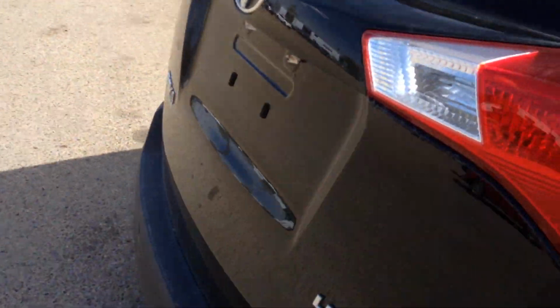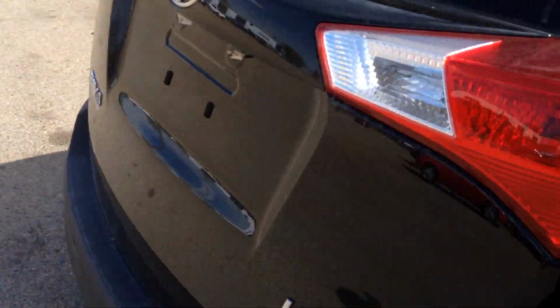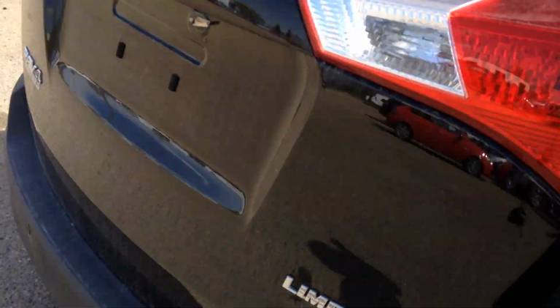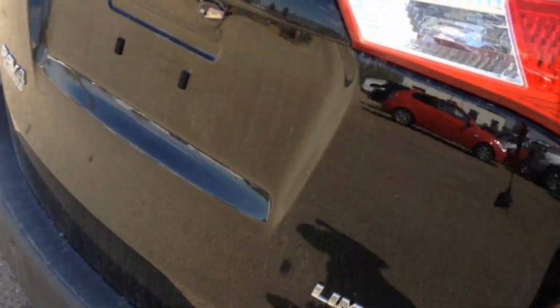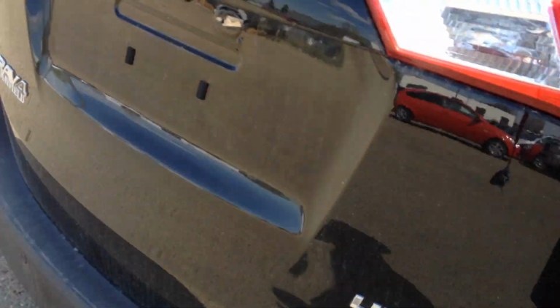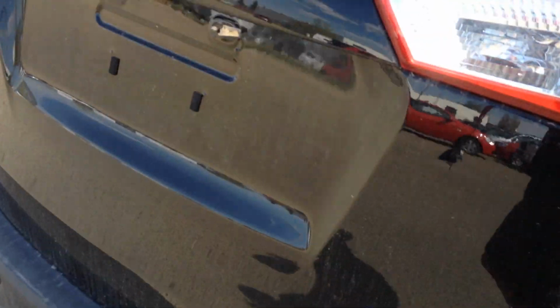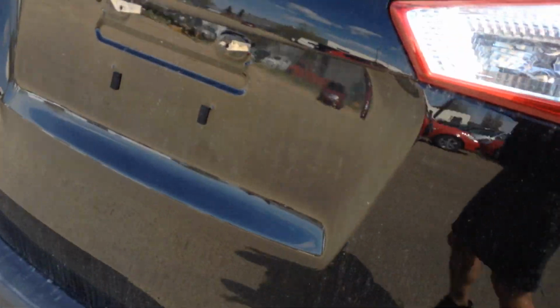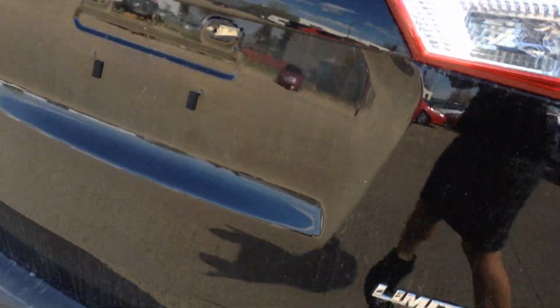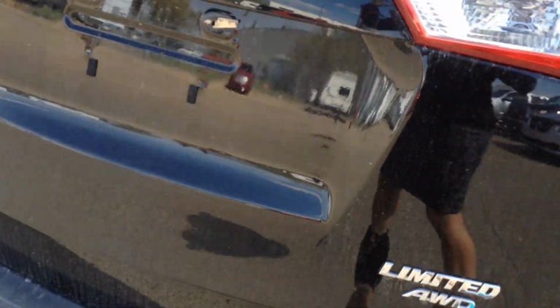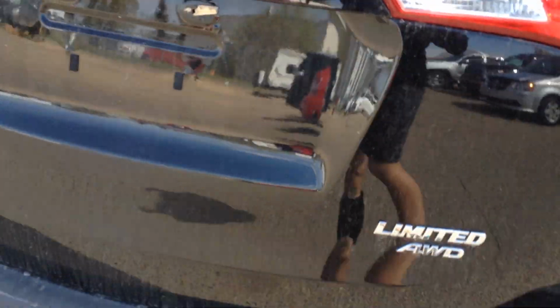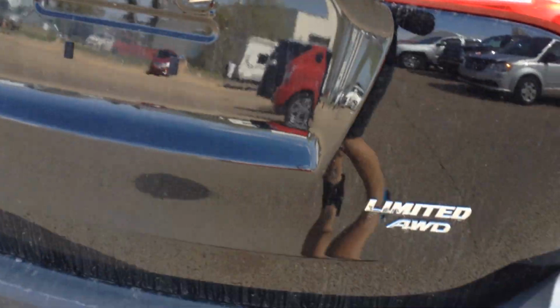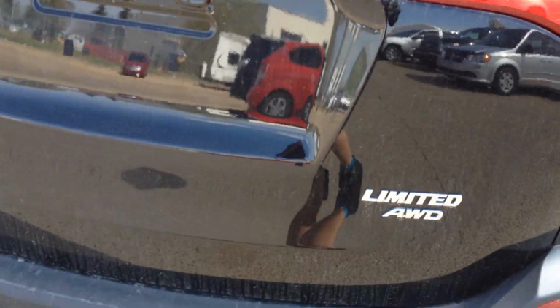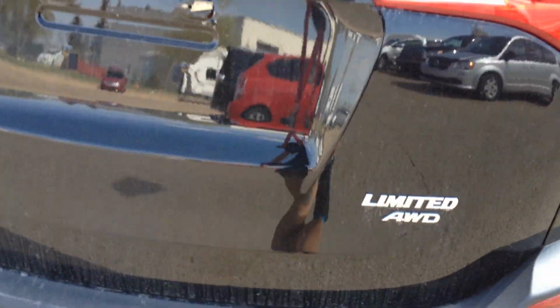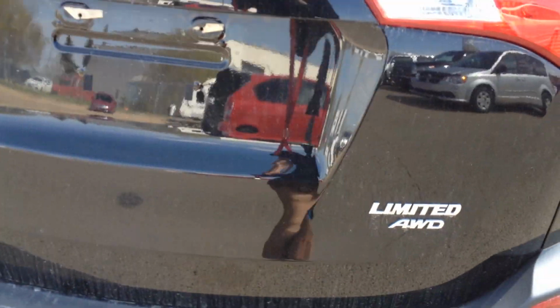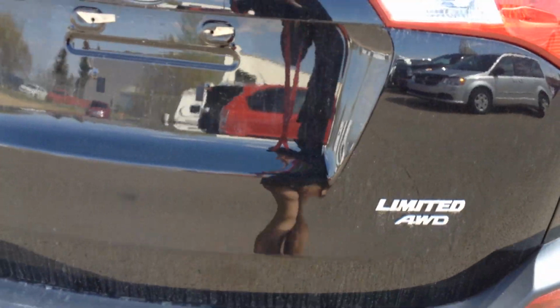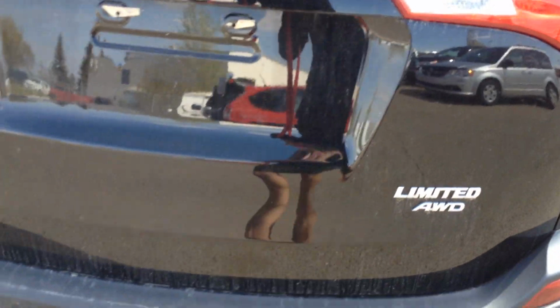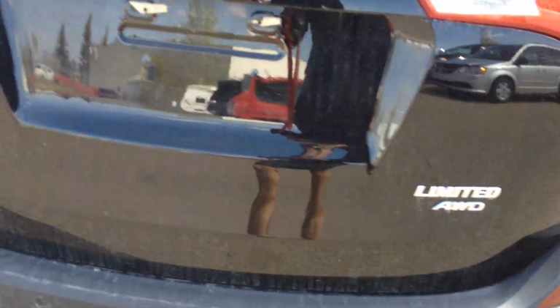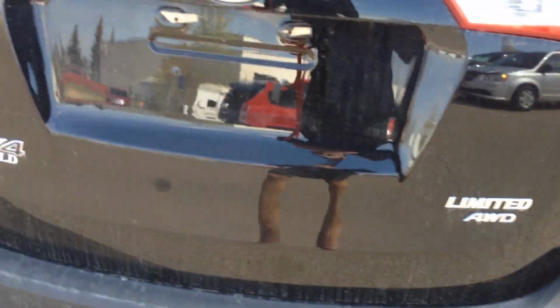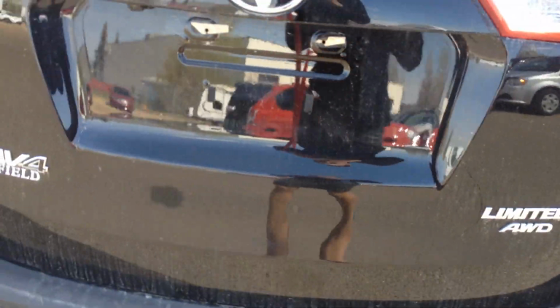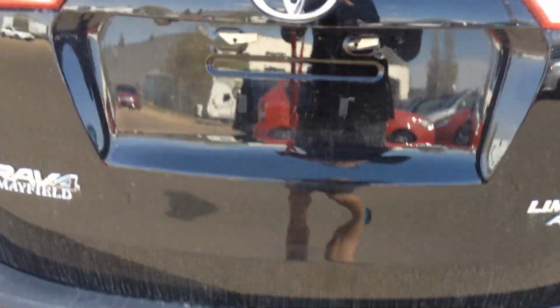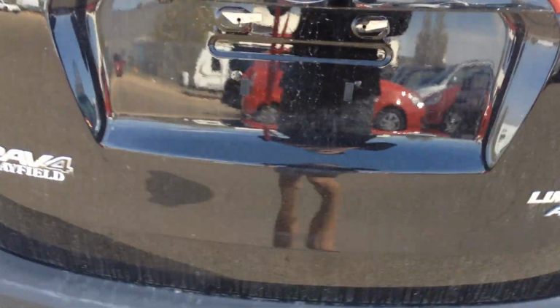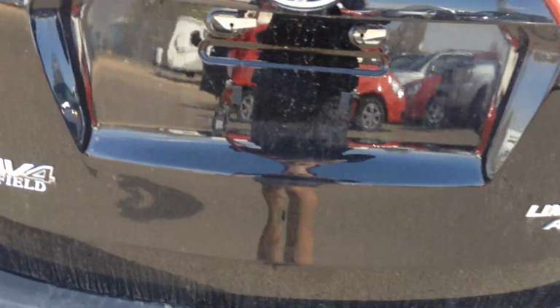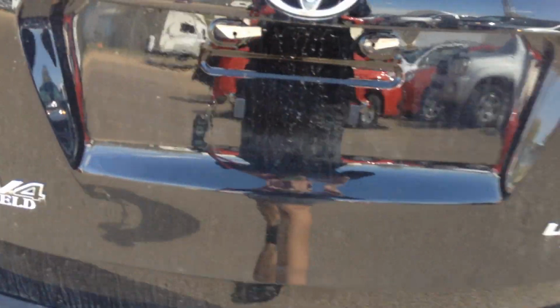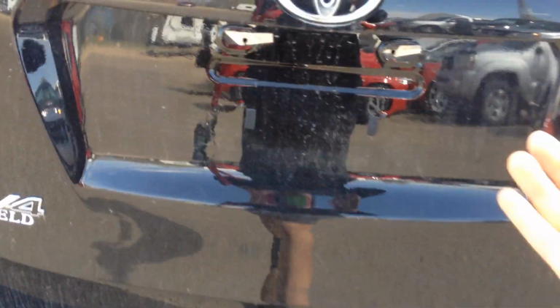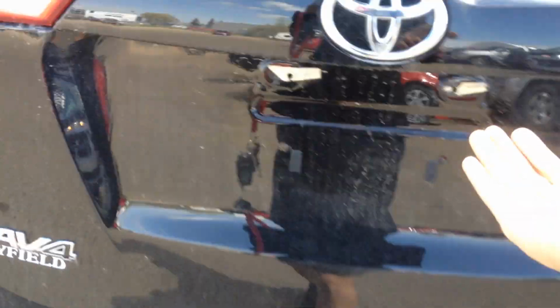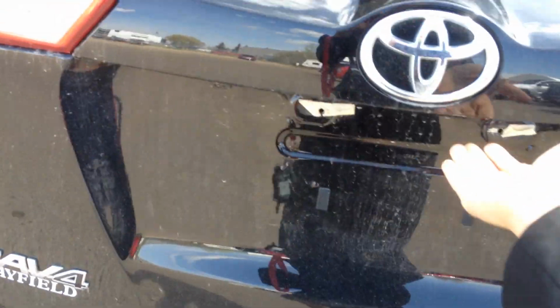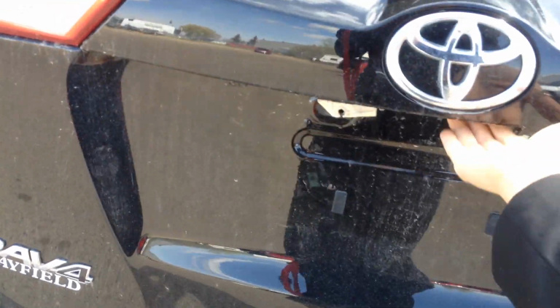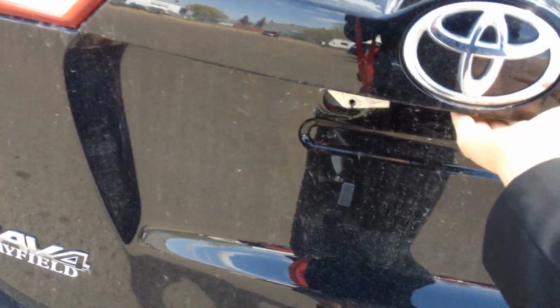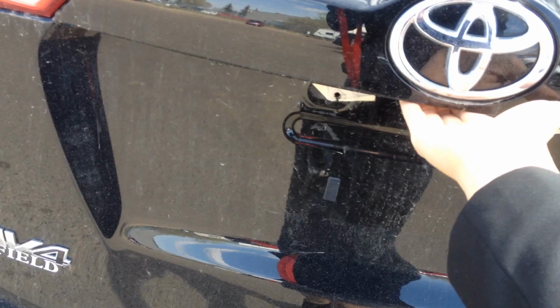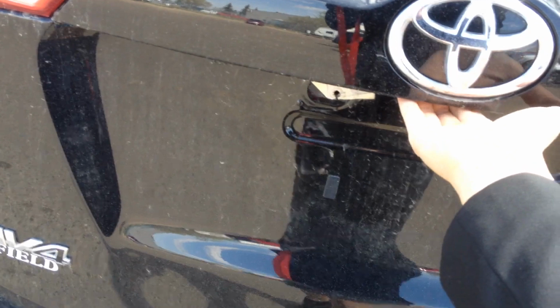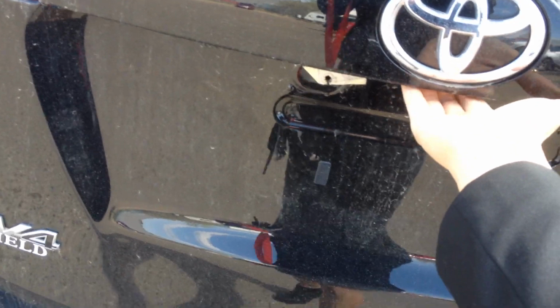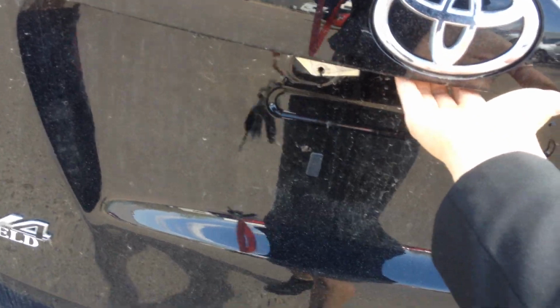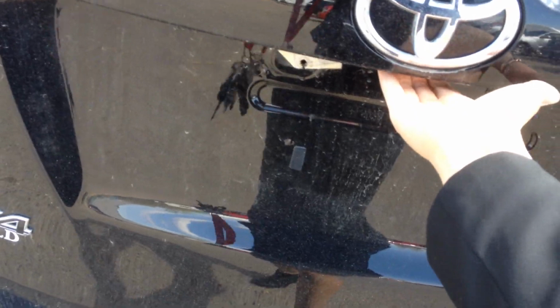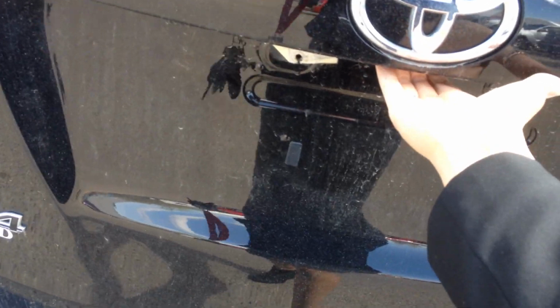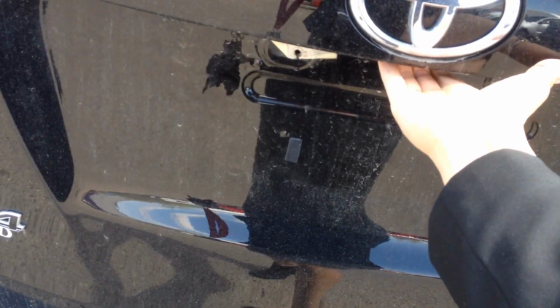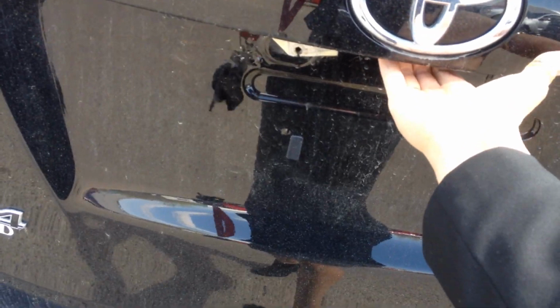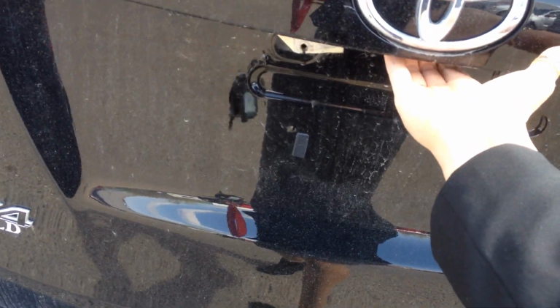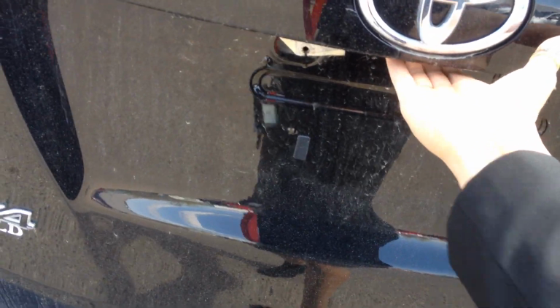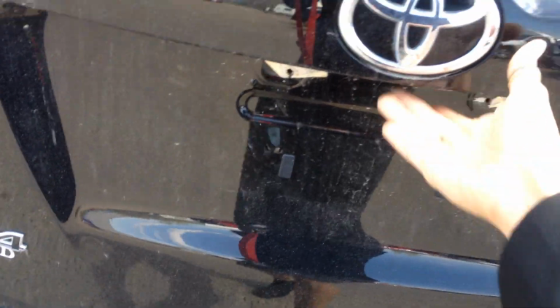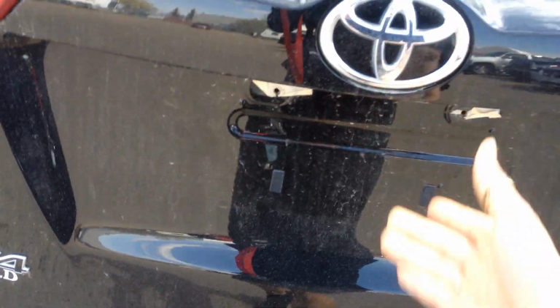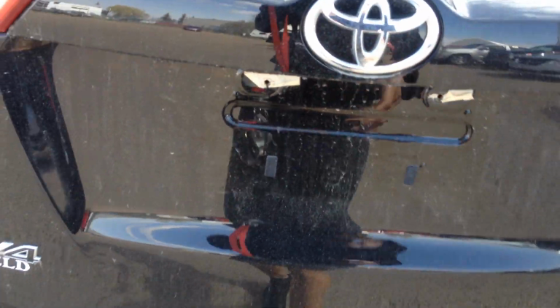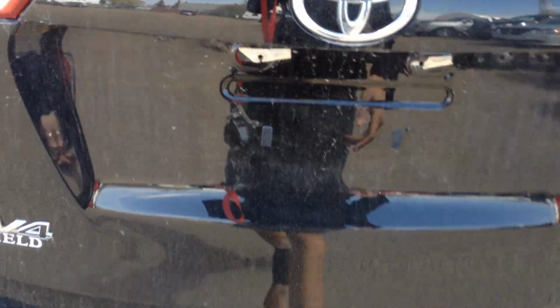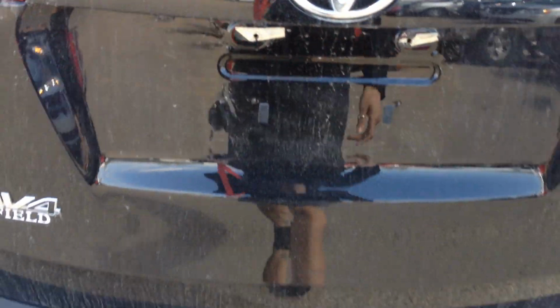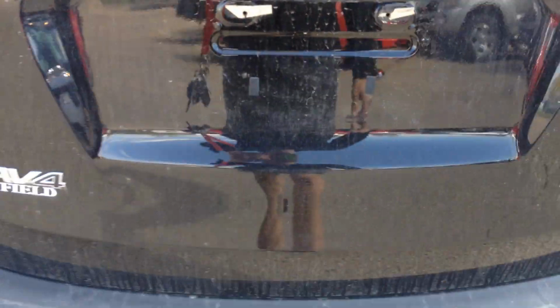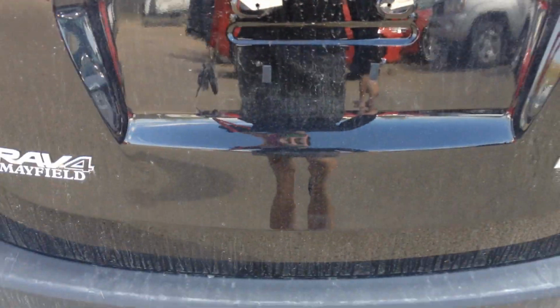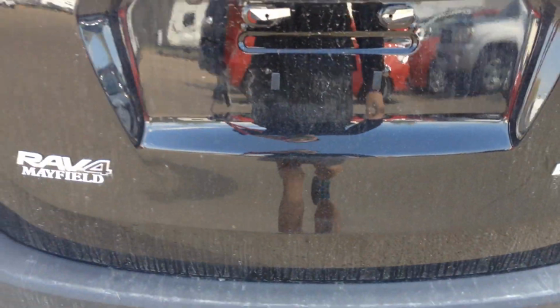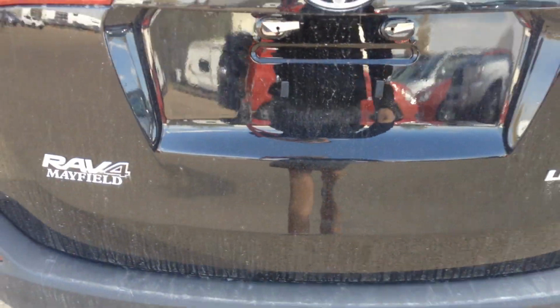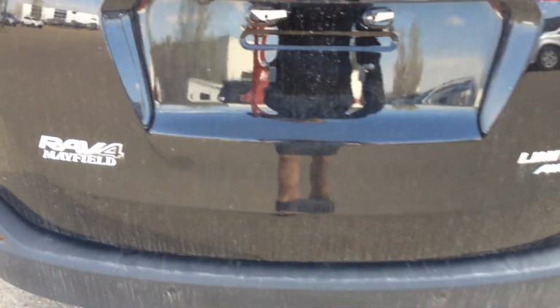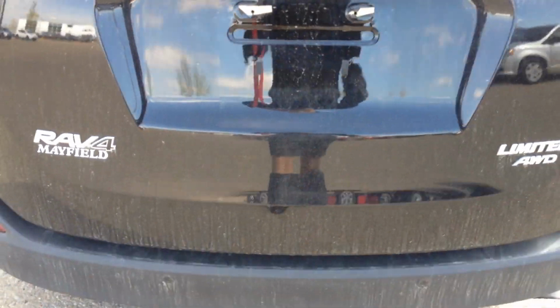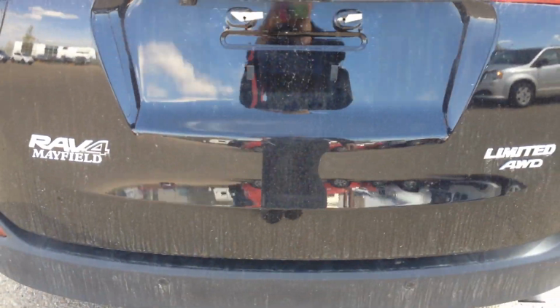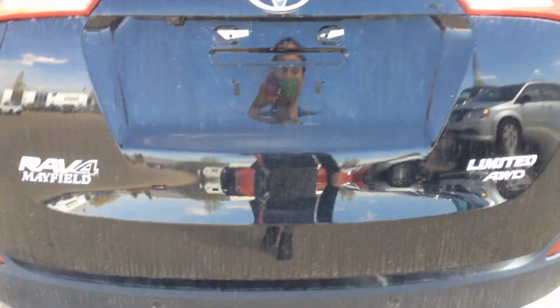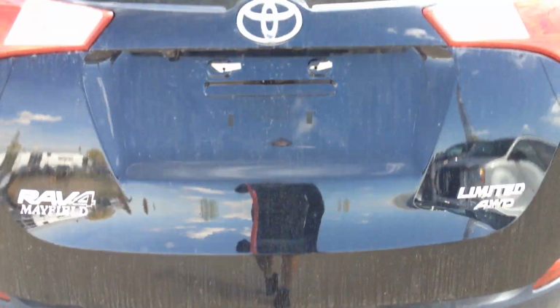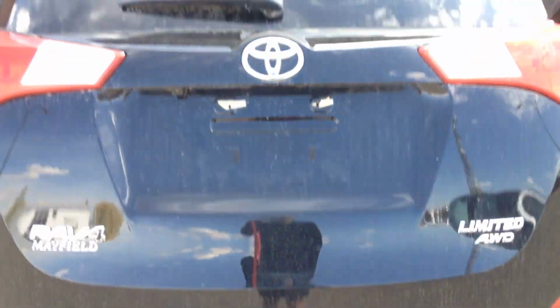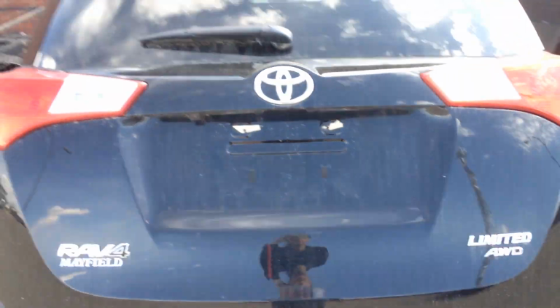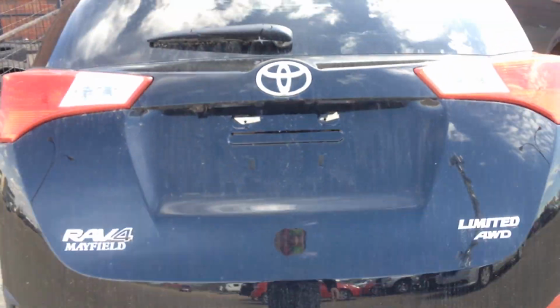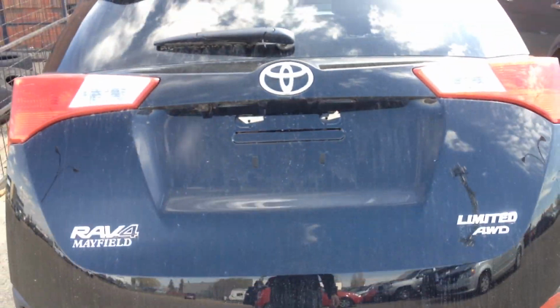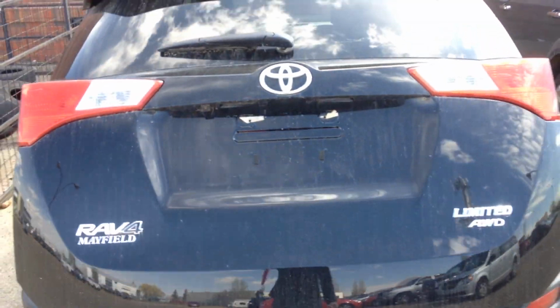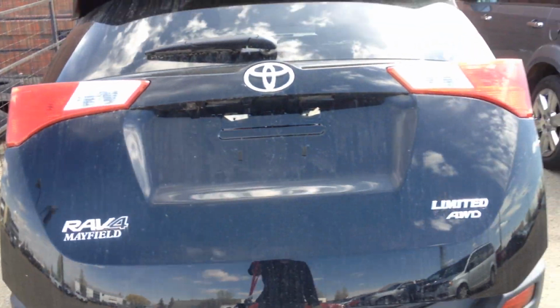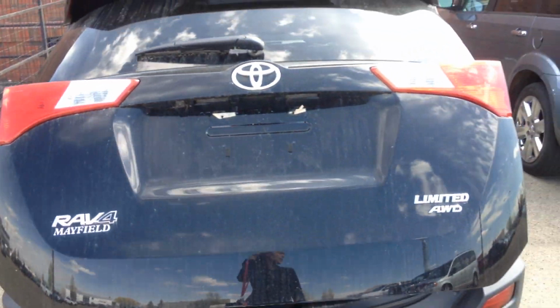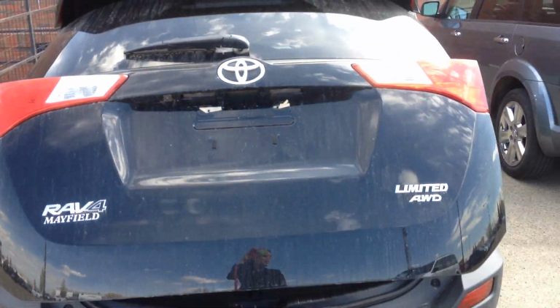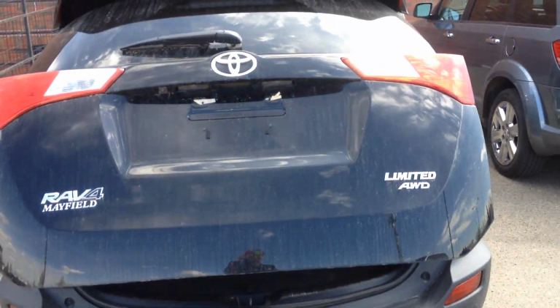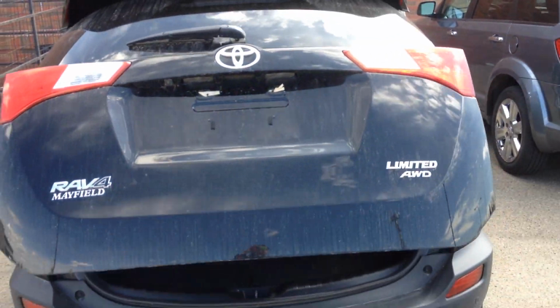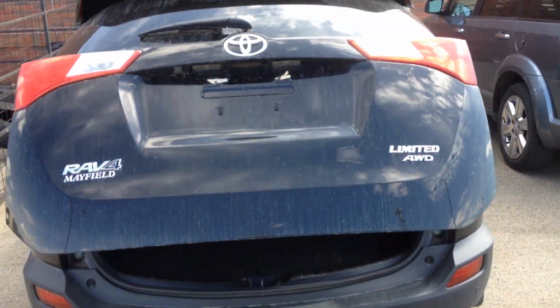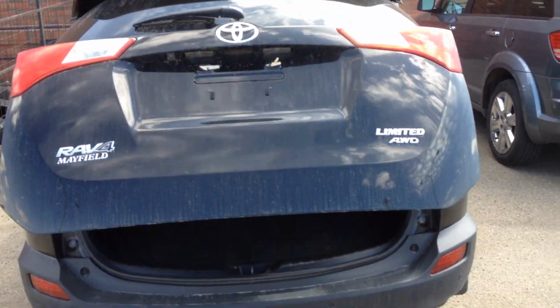It's got the limited badging on the back, a power liftgate, and a wiper blade on the back as well.